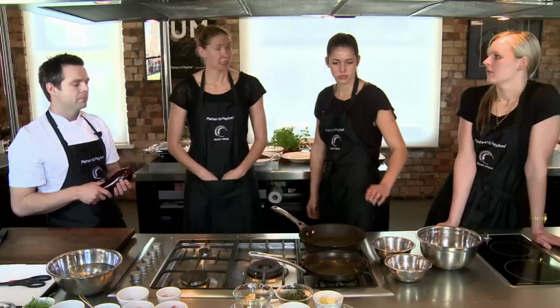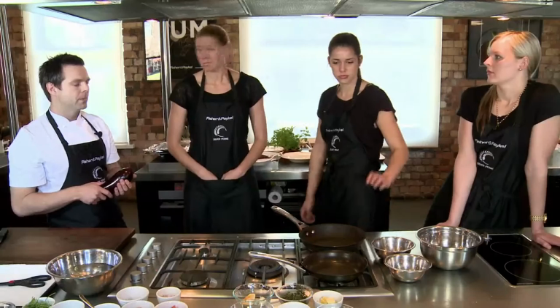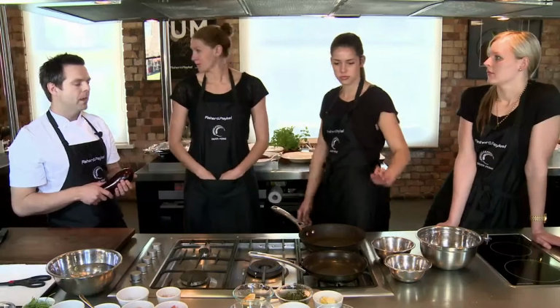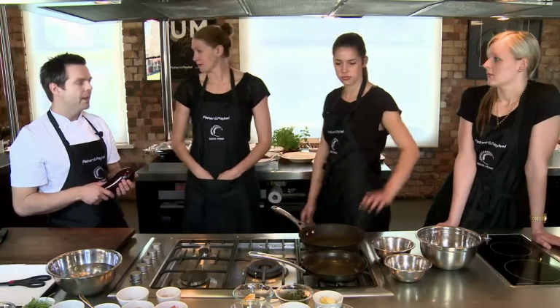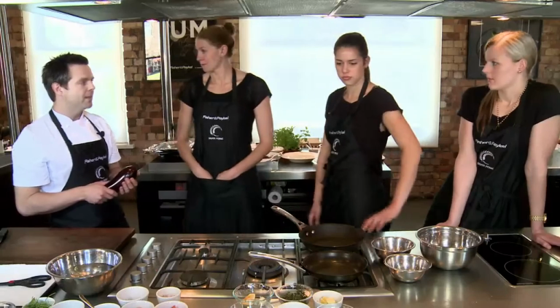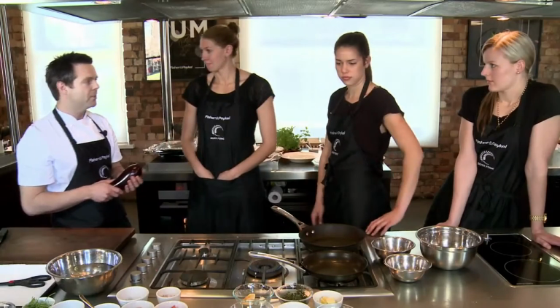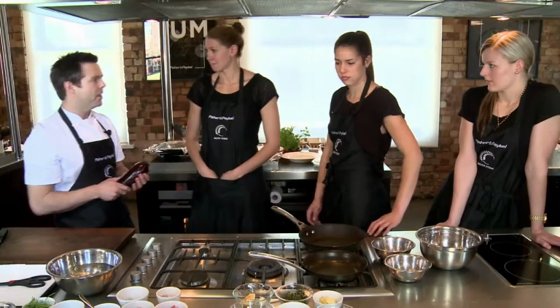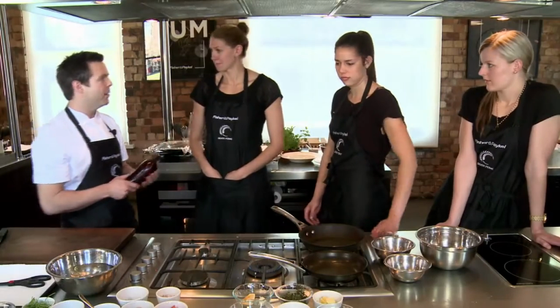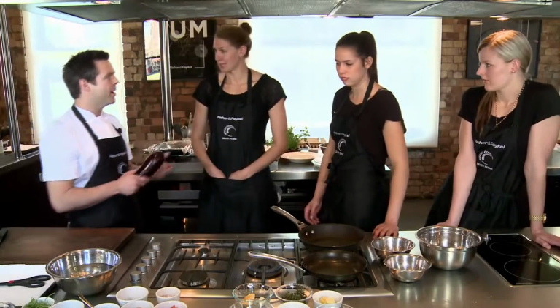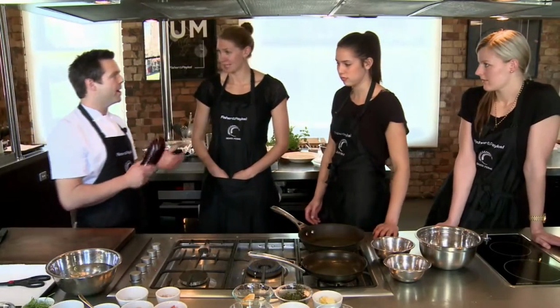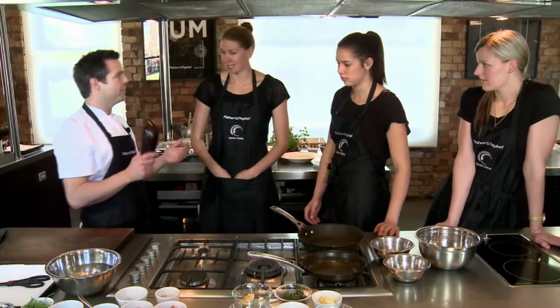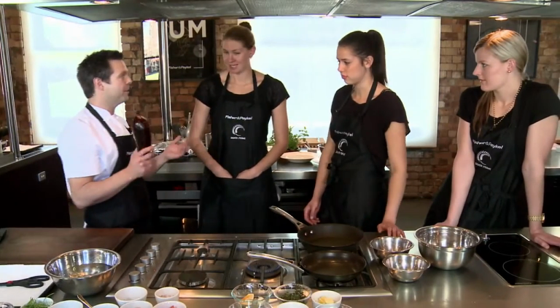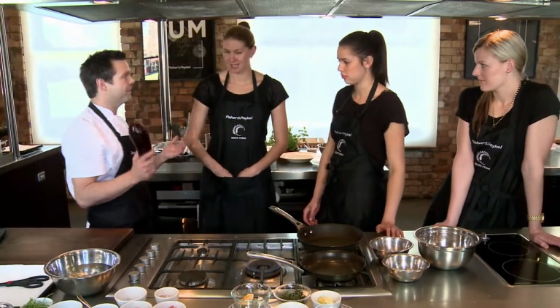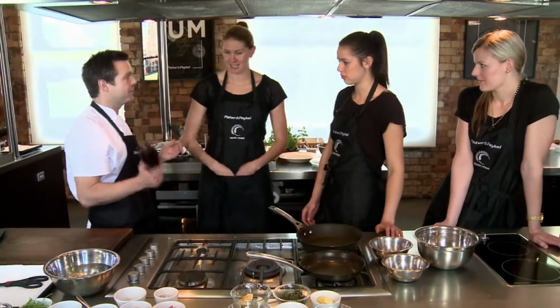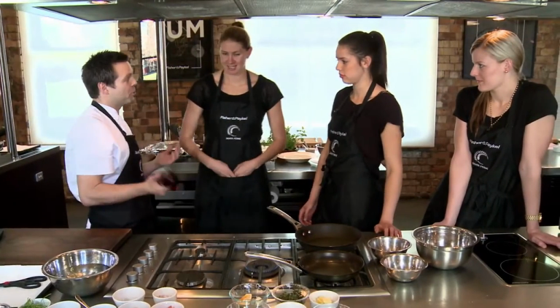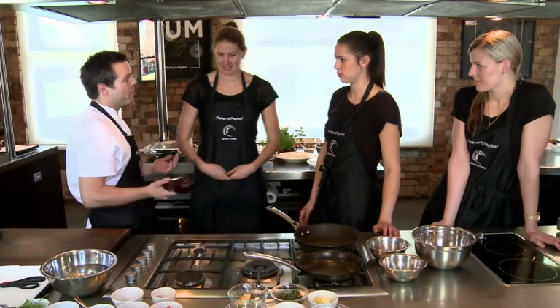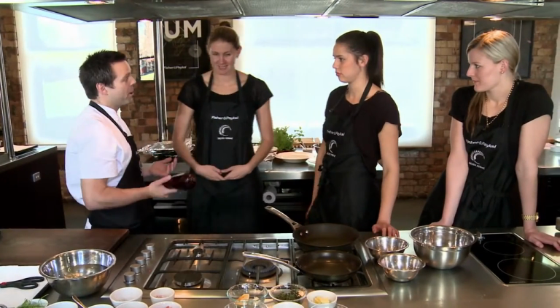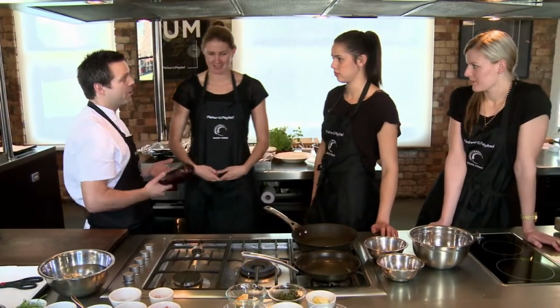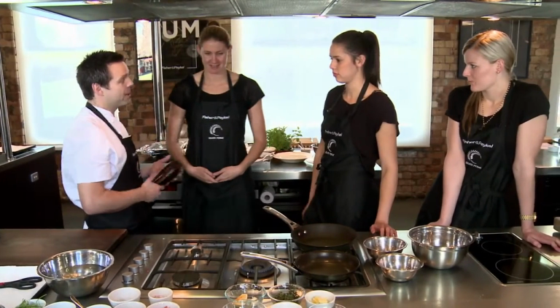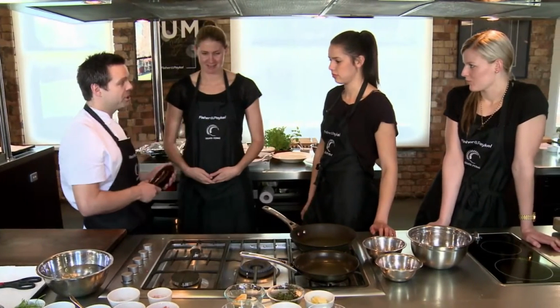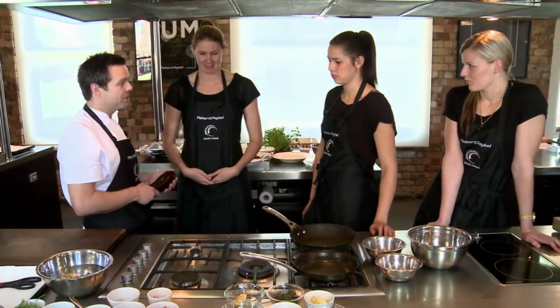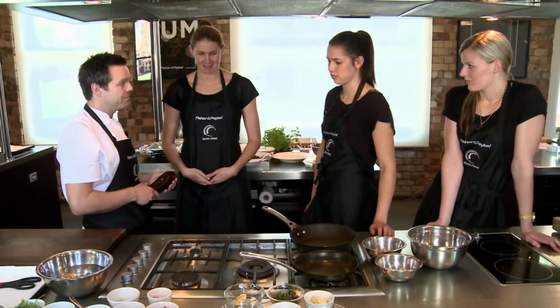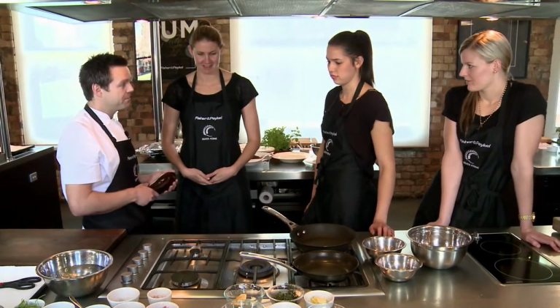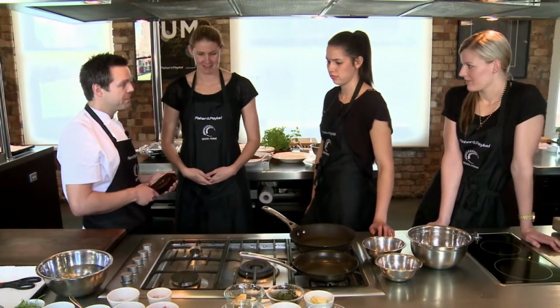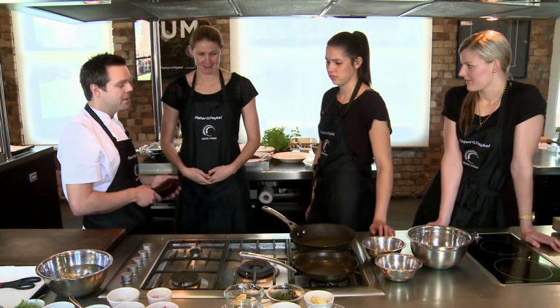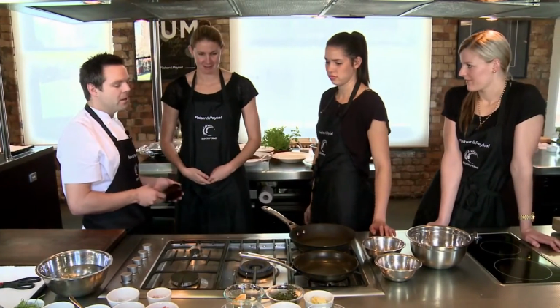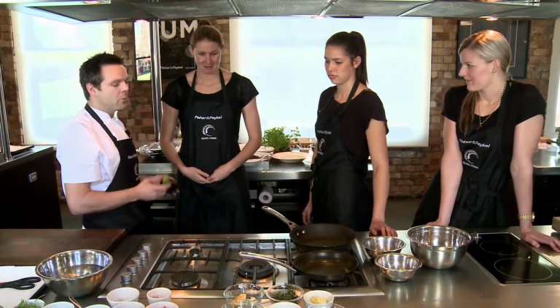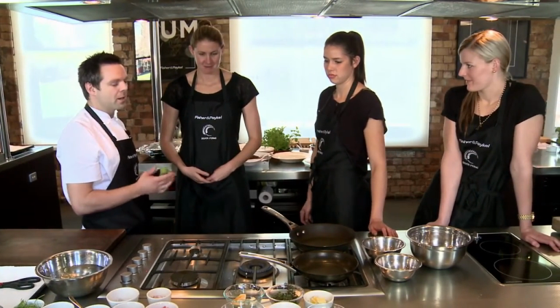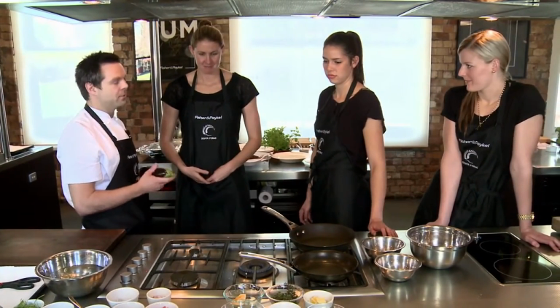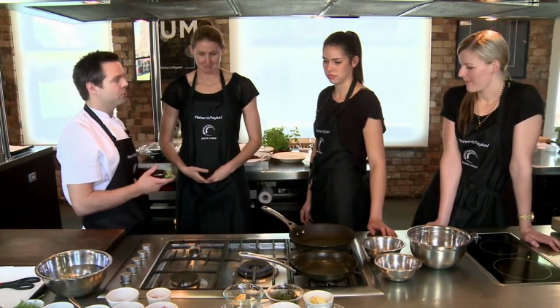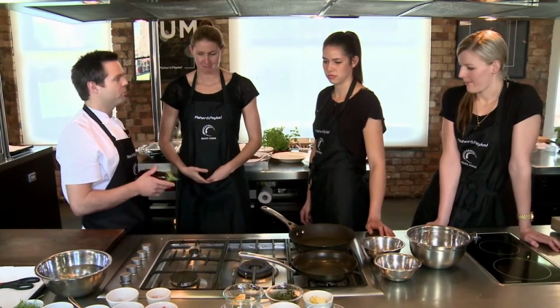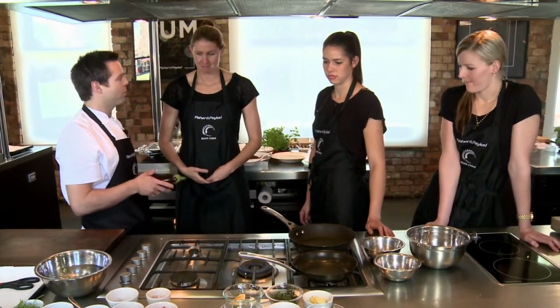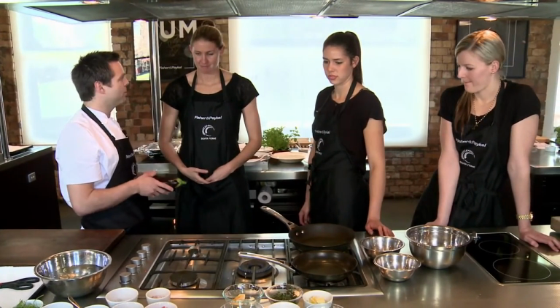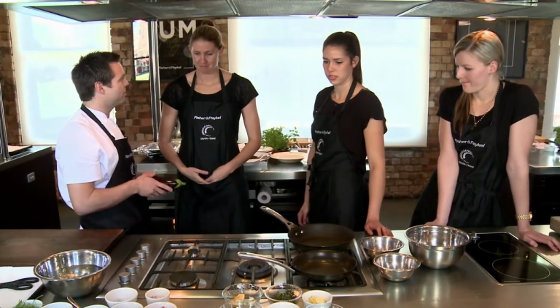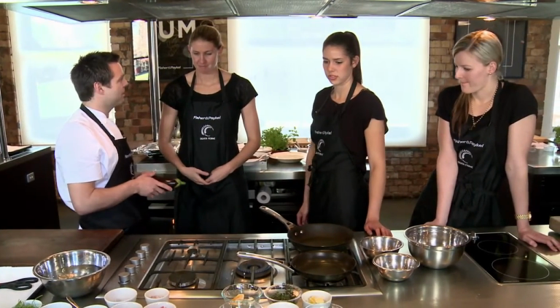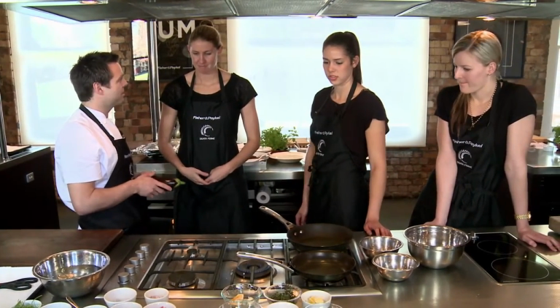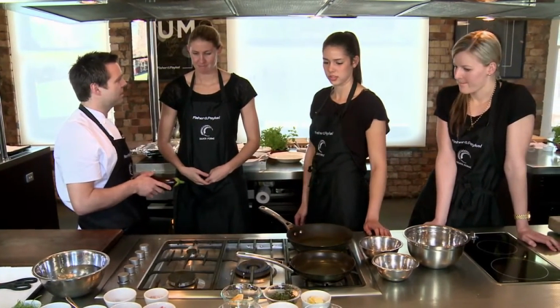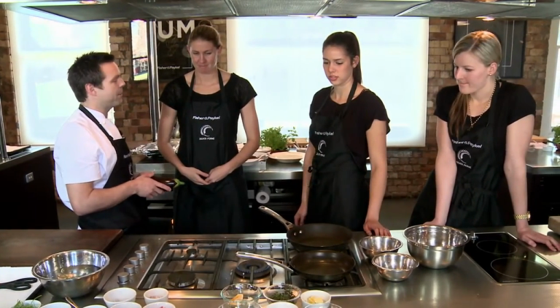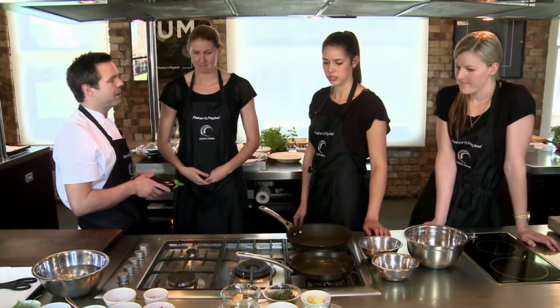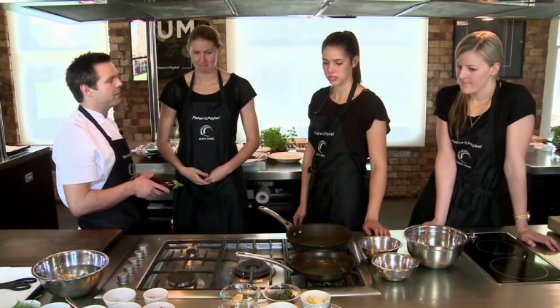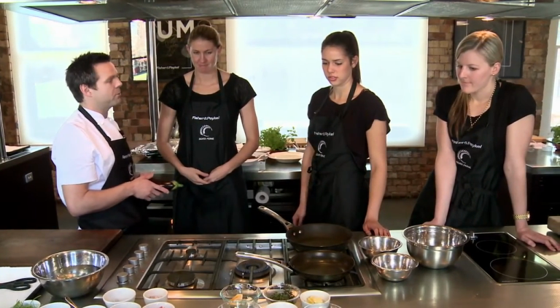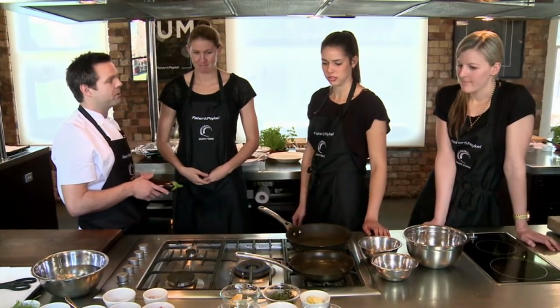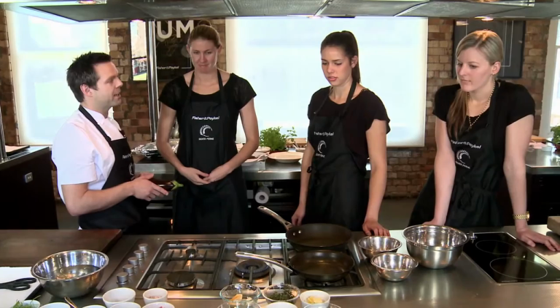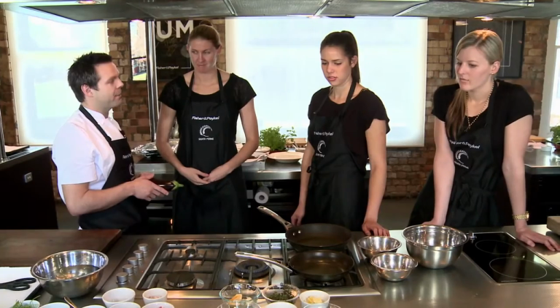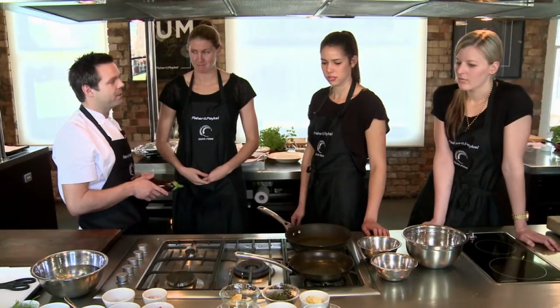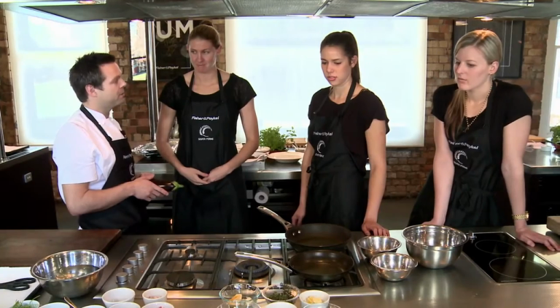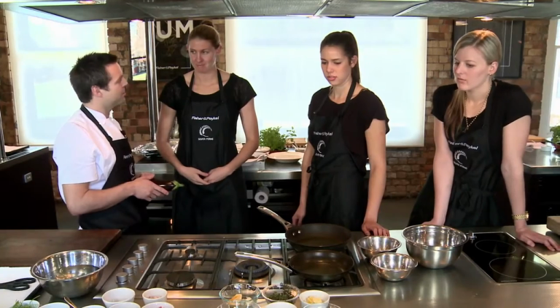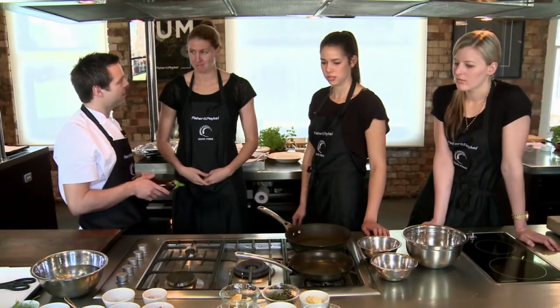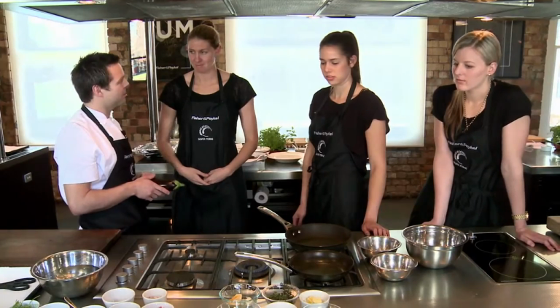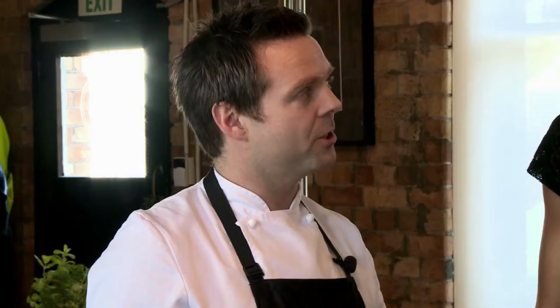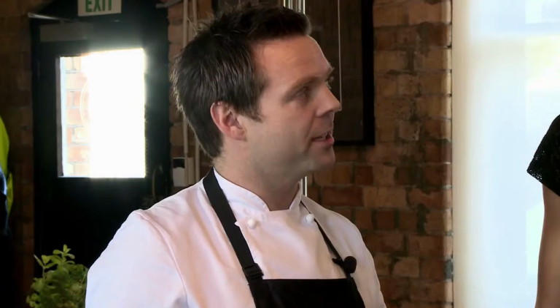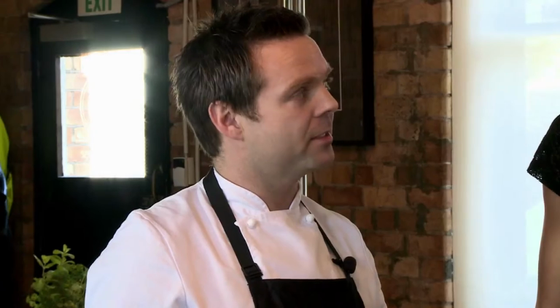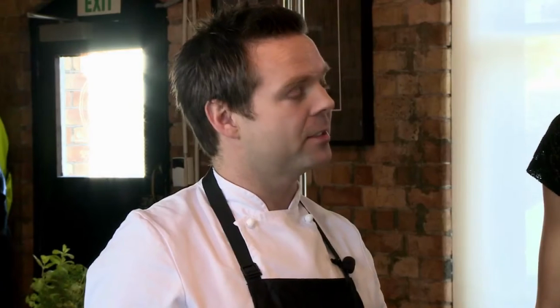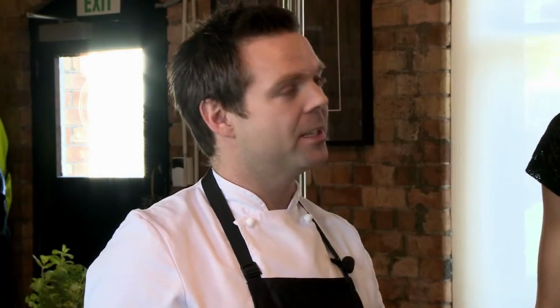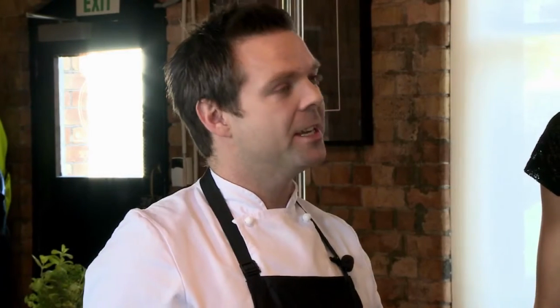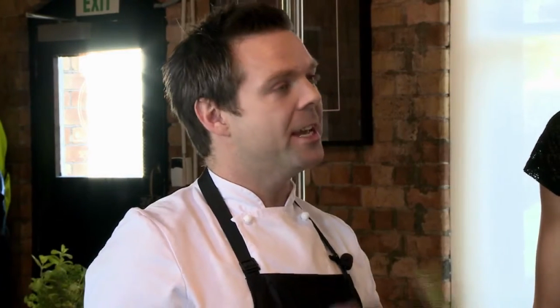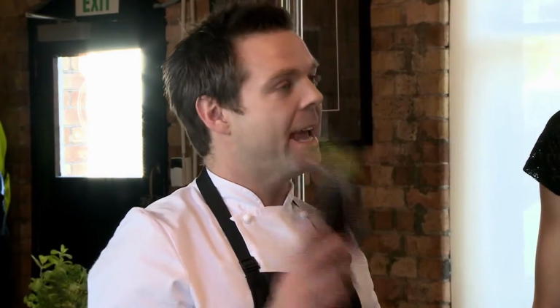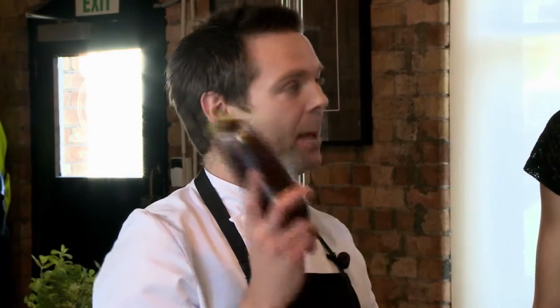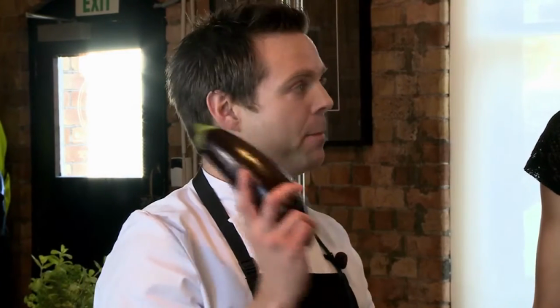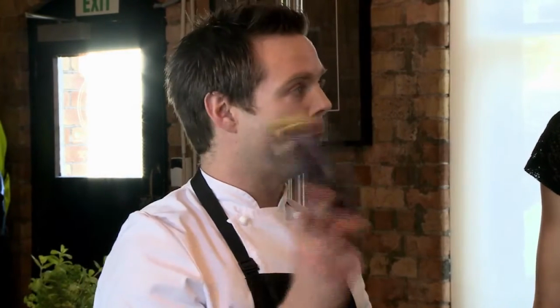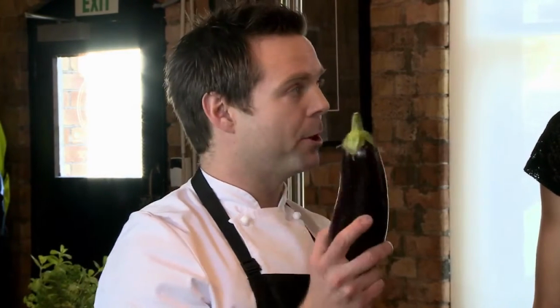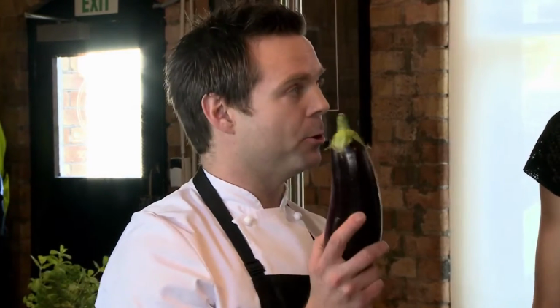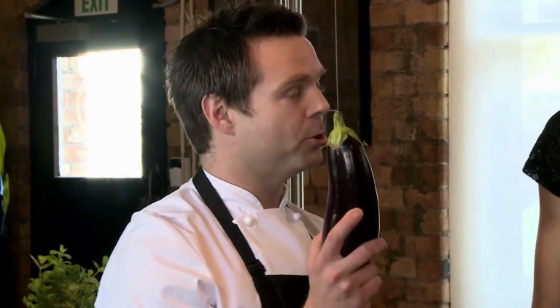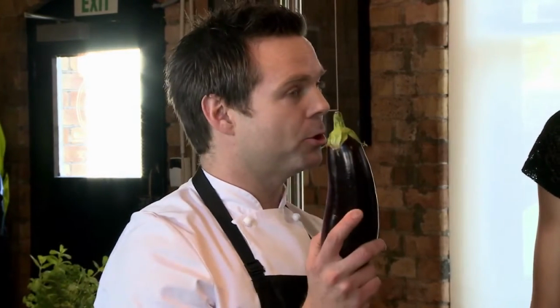Here we are in the Fisher & Paykel kitchen. We're going to do roasted snapper with capers, pistachio nuts and baba ghanoush.